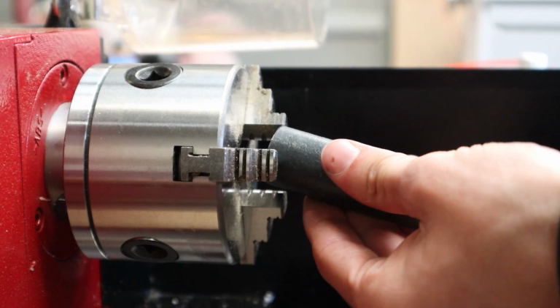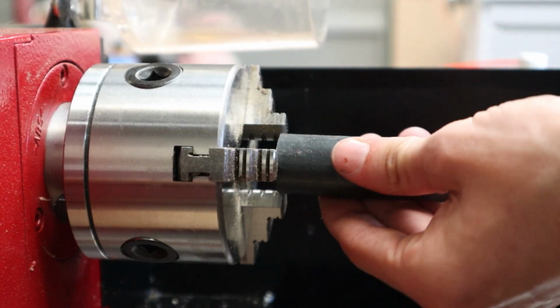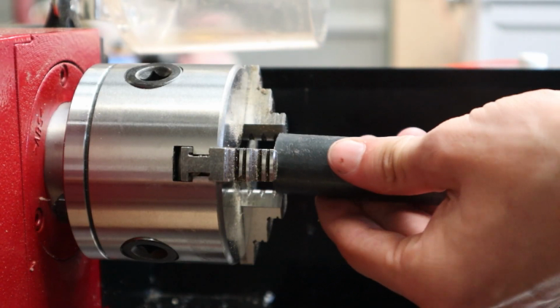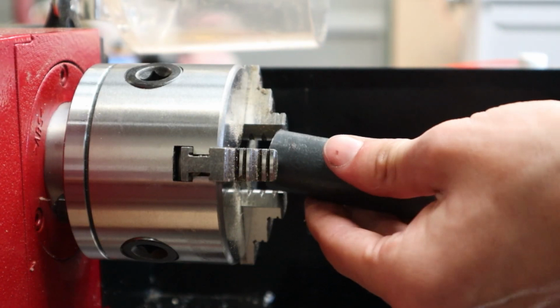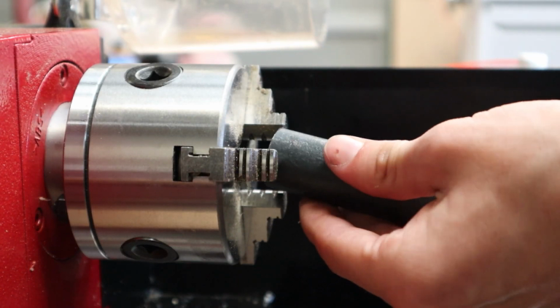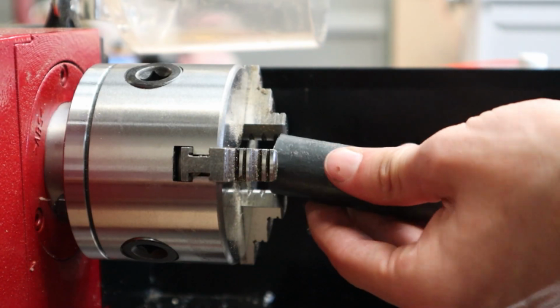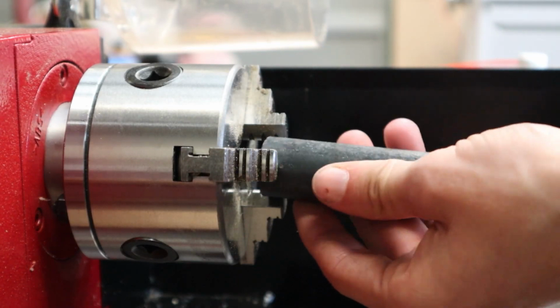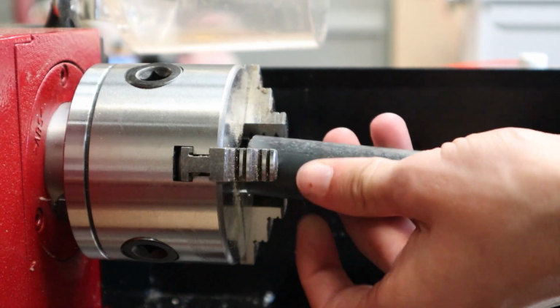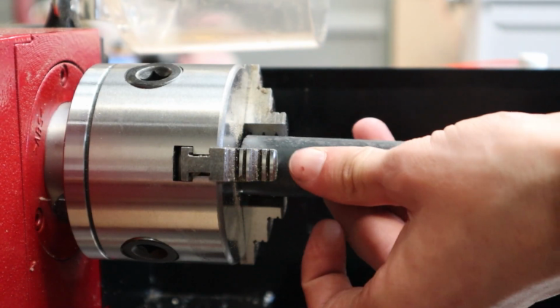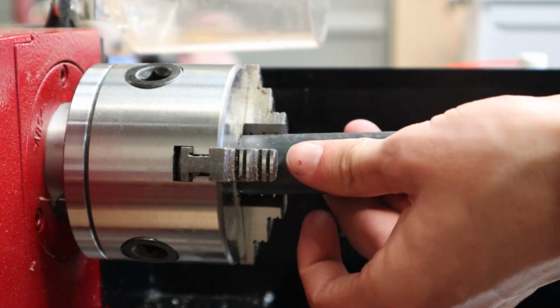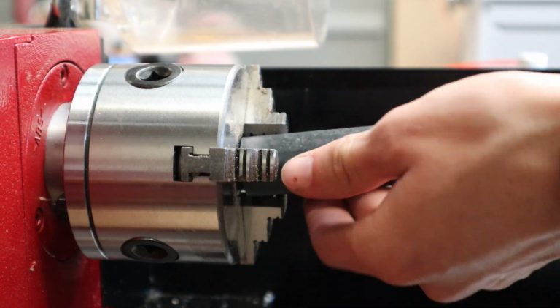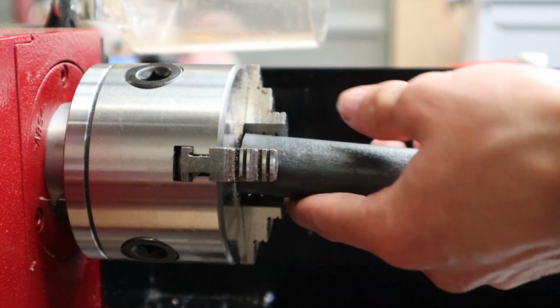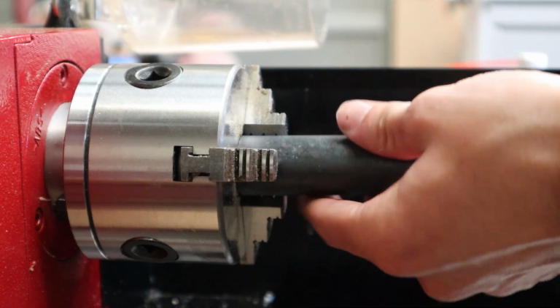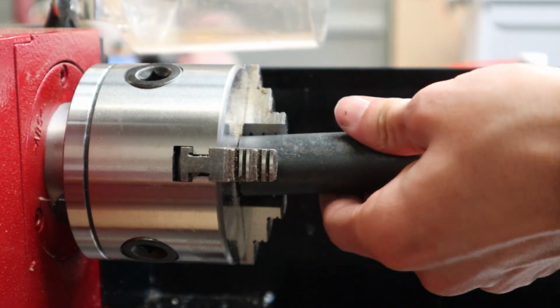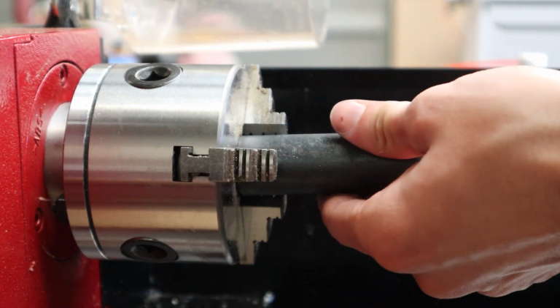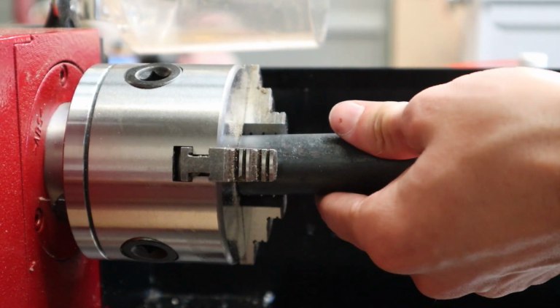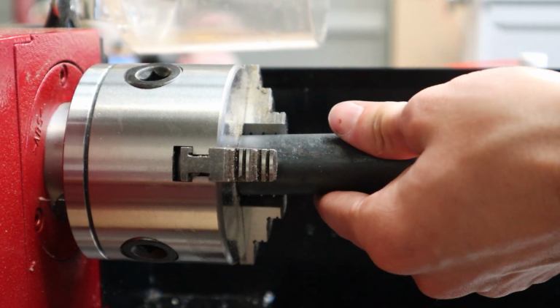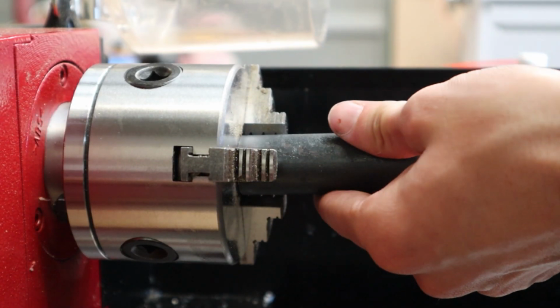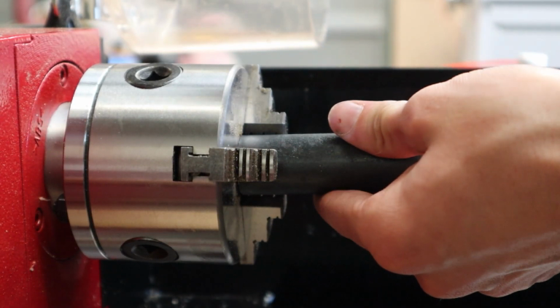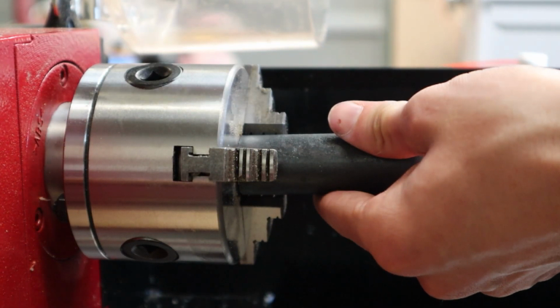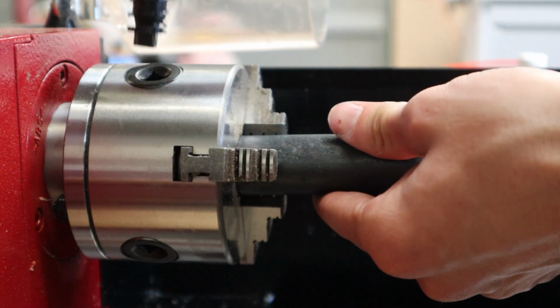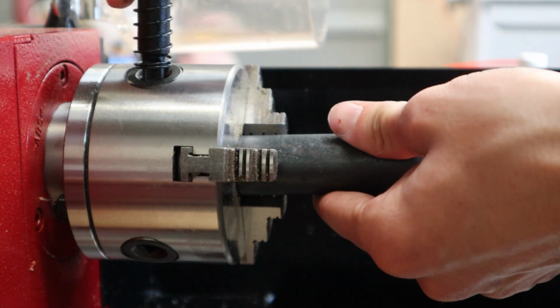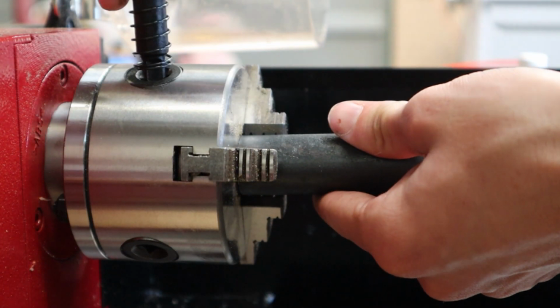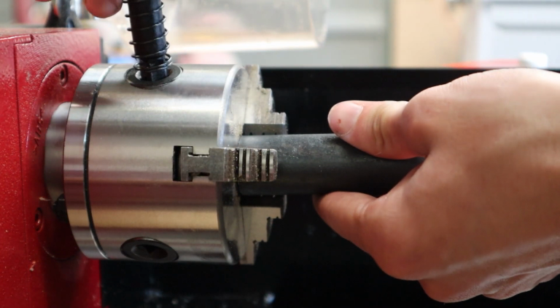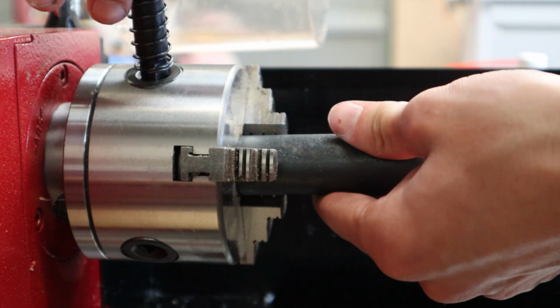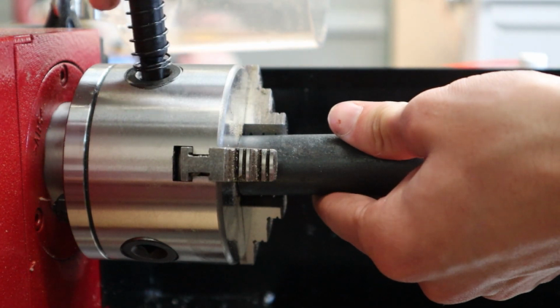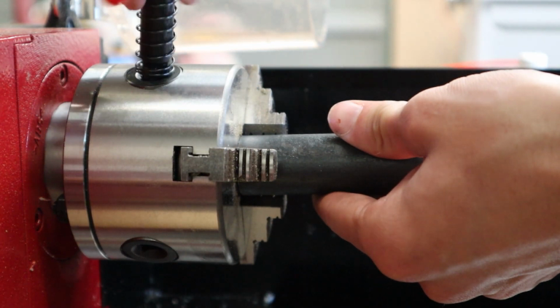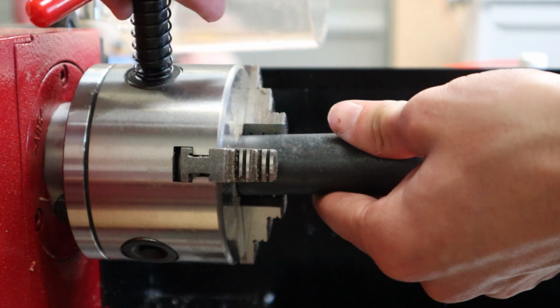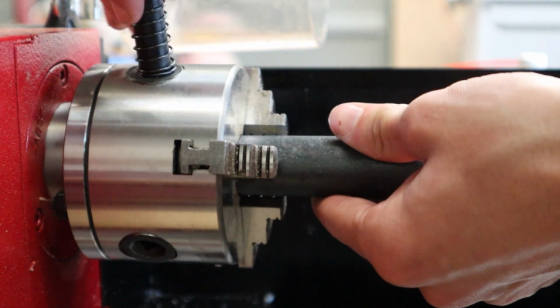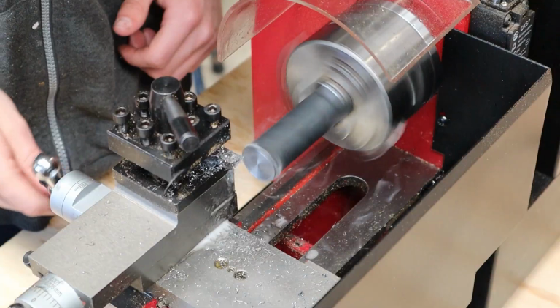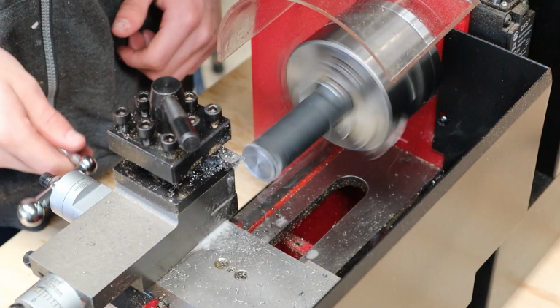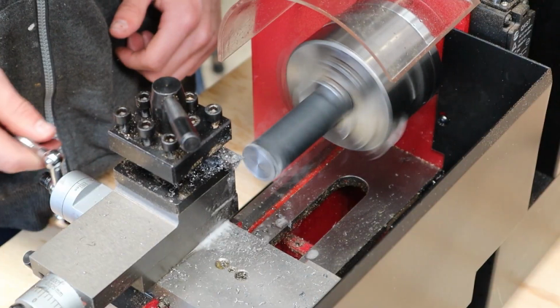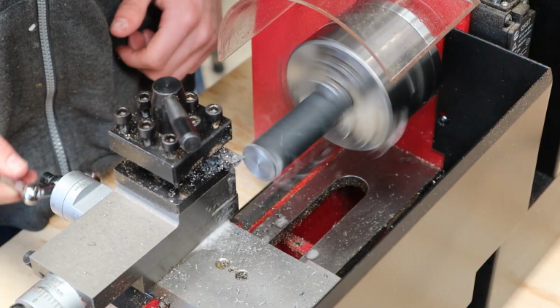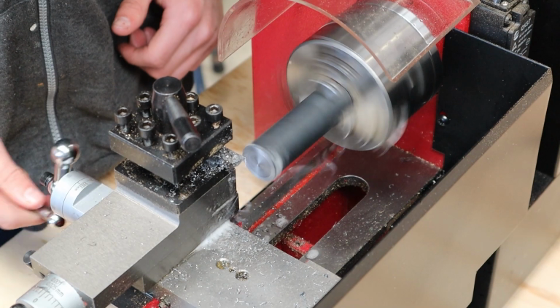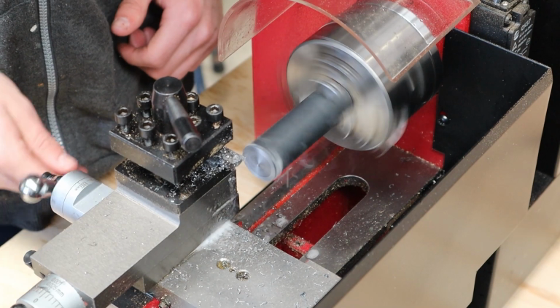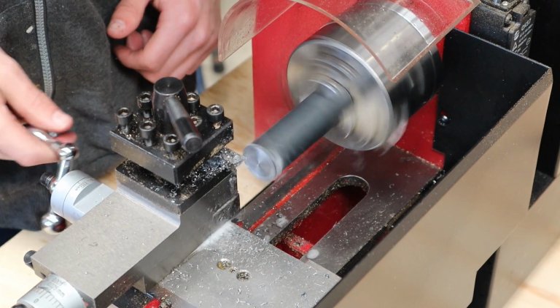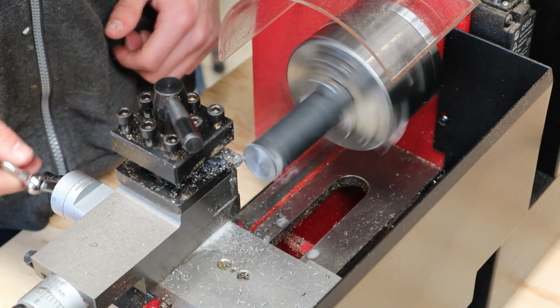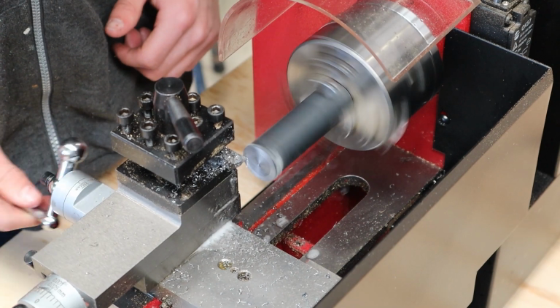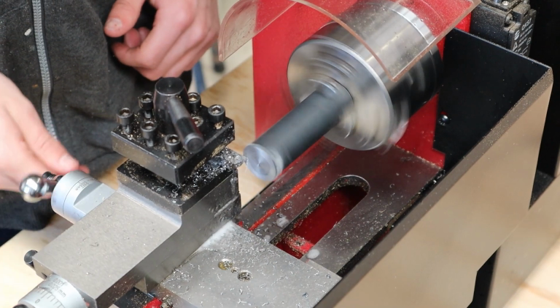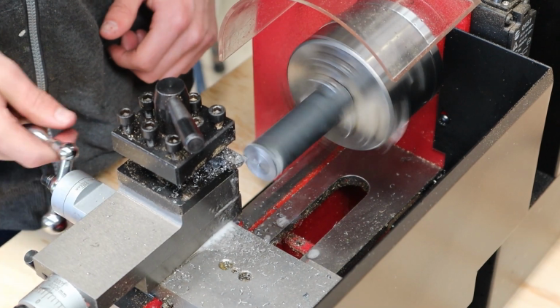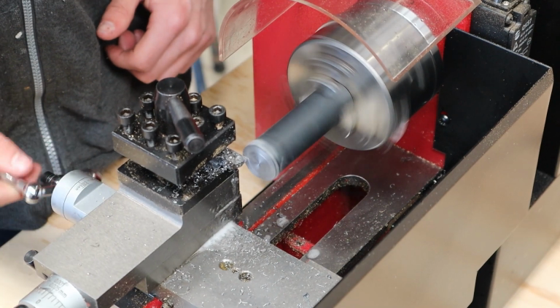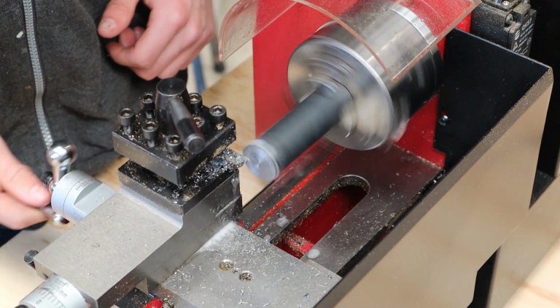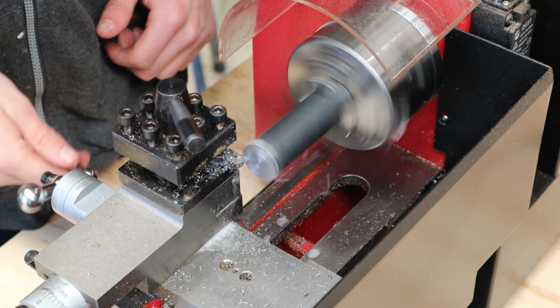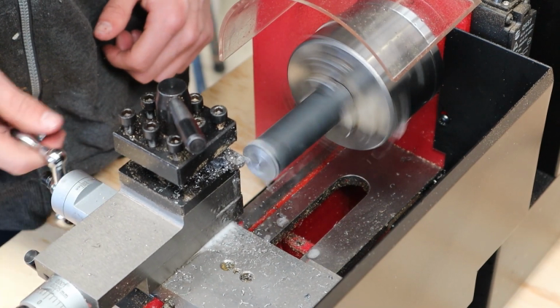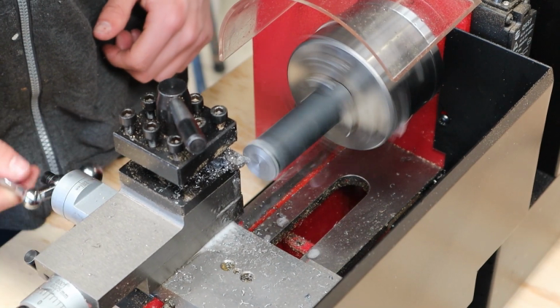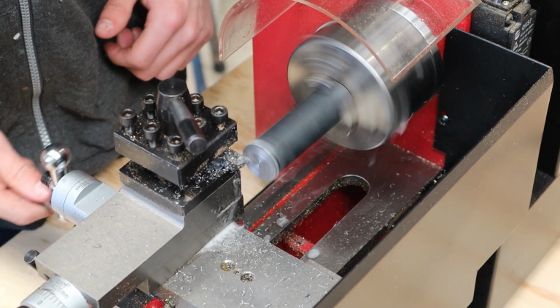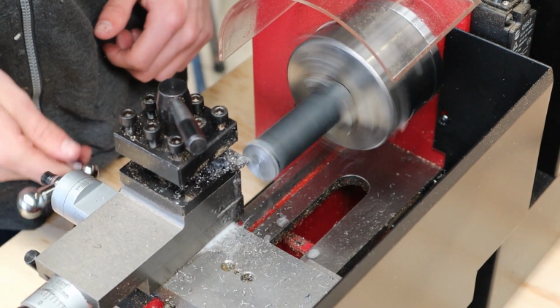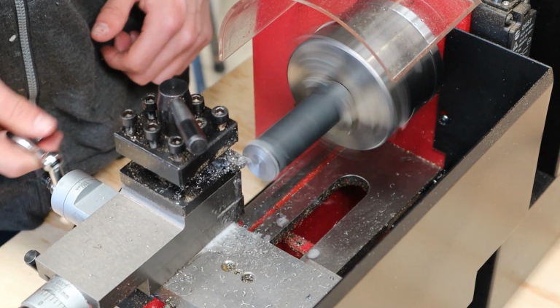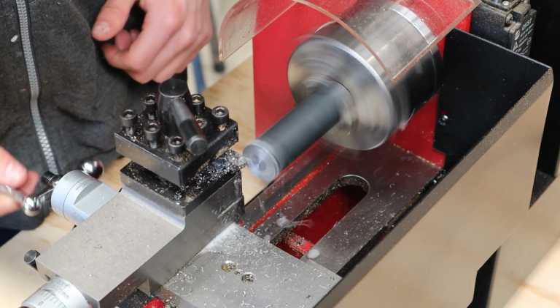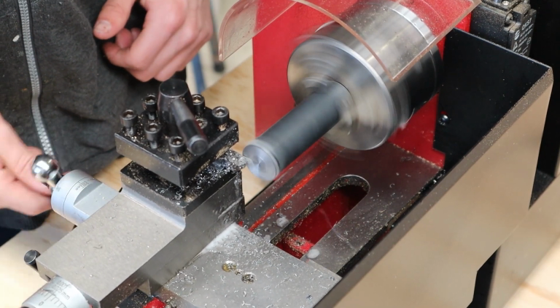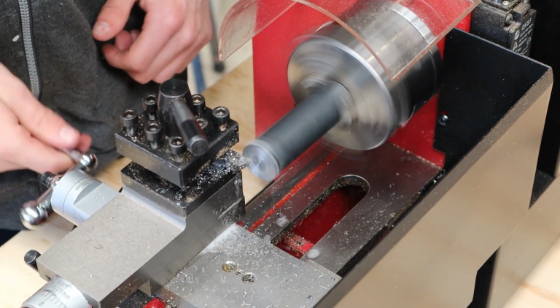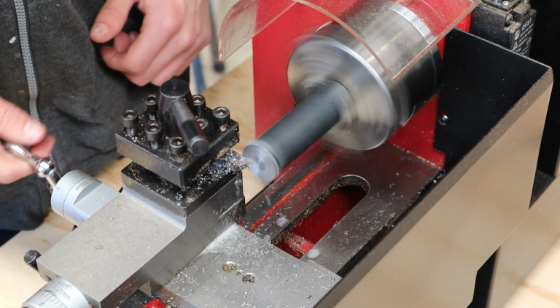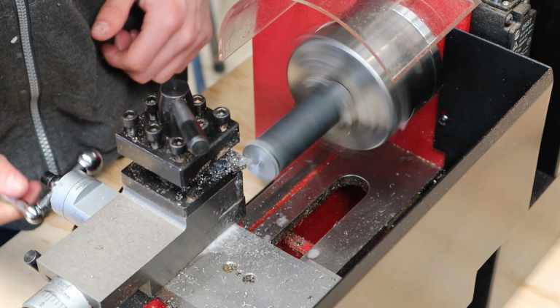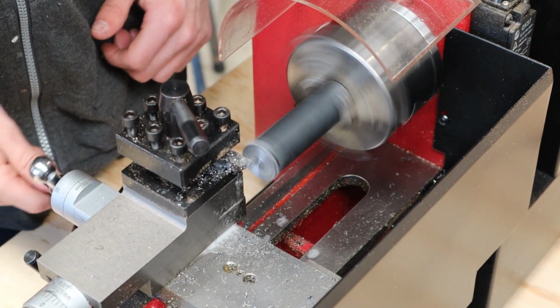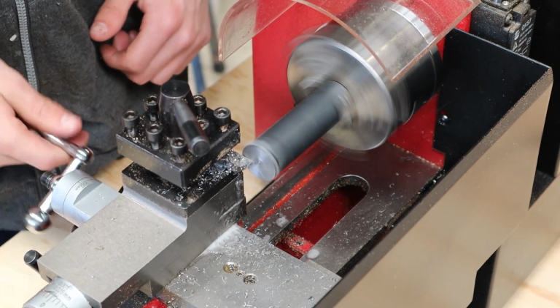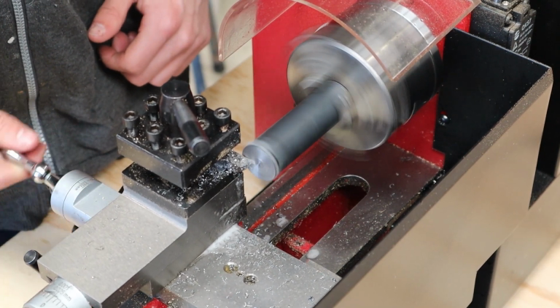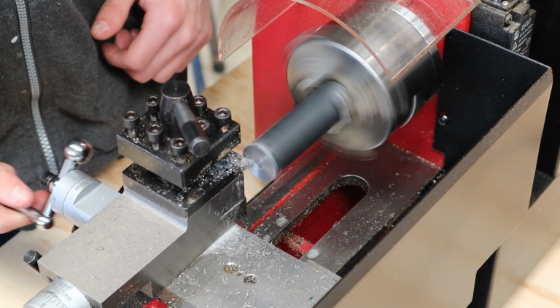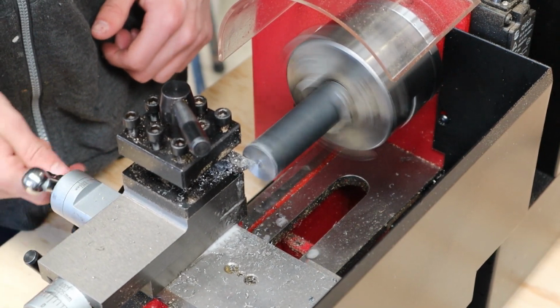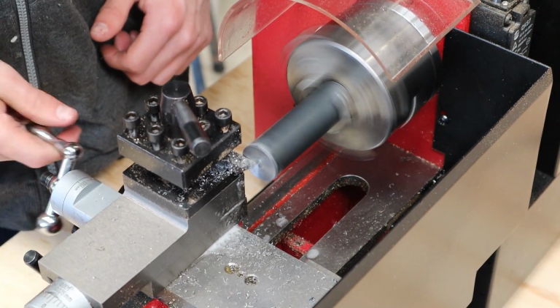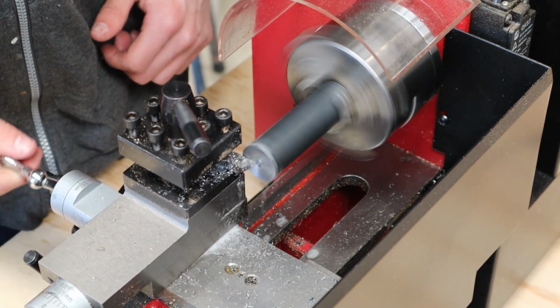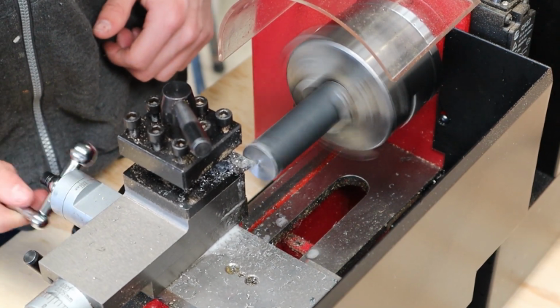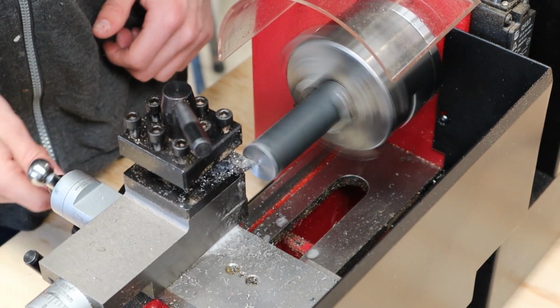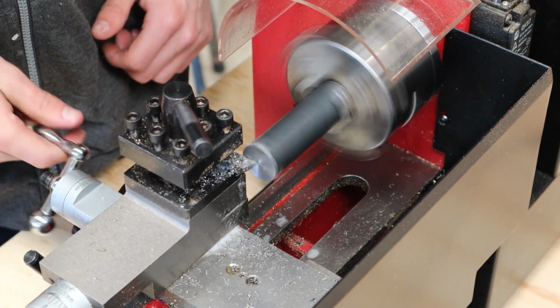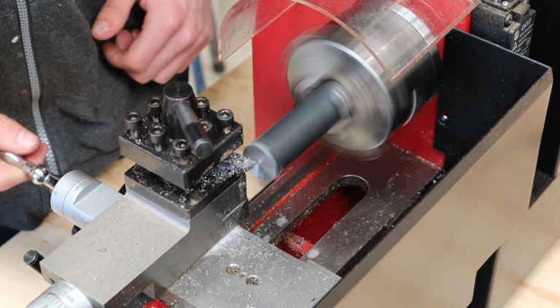We can then do the same thing as the handle — face off one end and then flip it over to face off the other end. Because the piece is so short there is no need for a live centre.